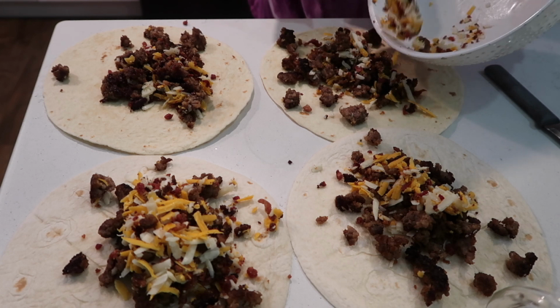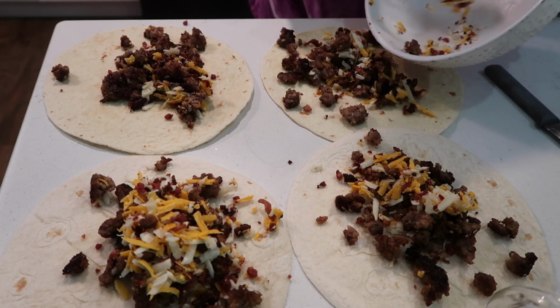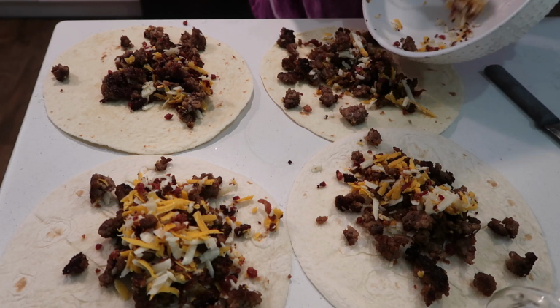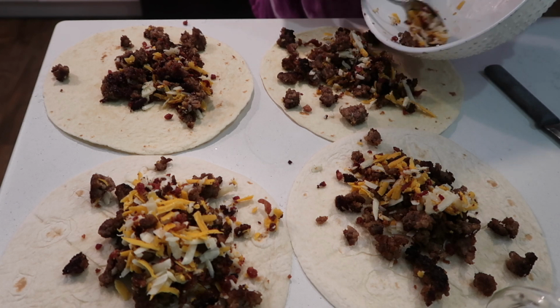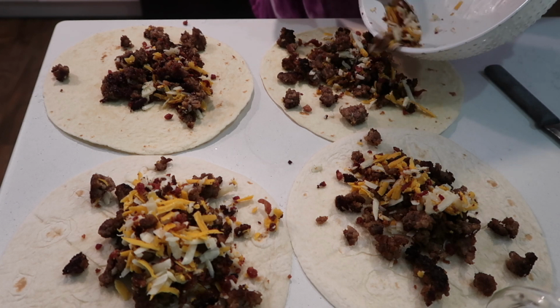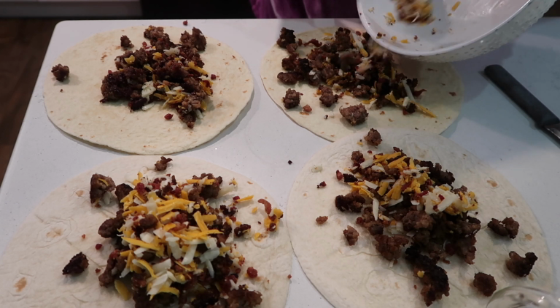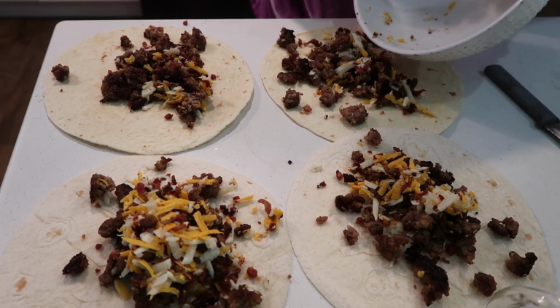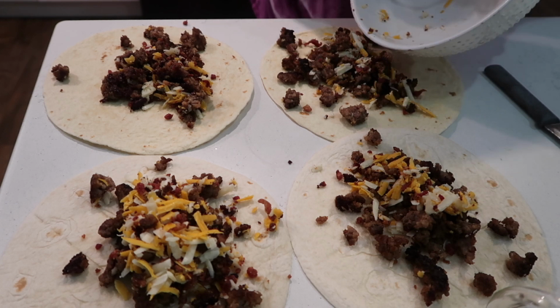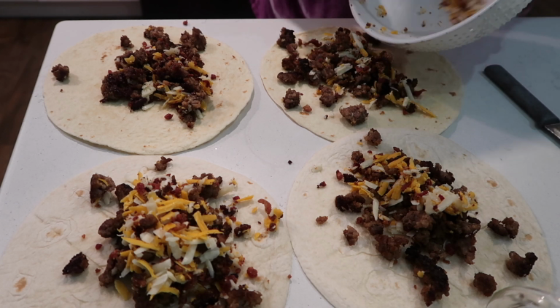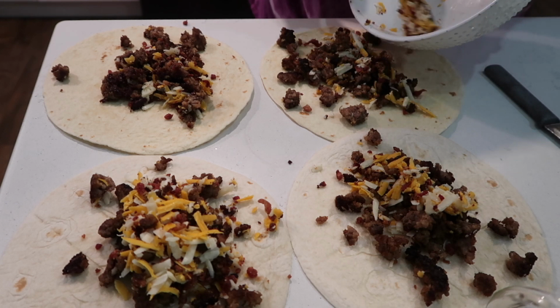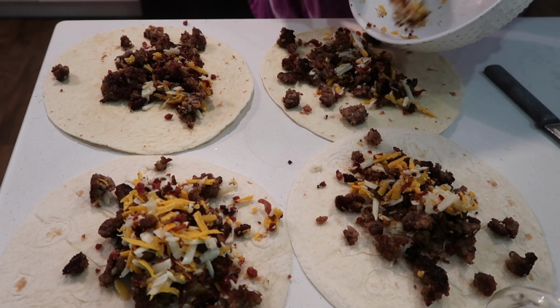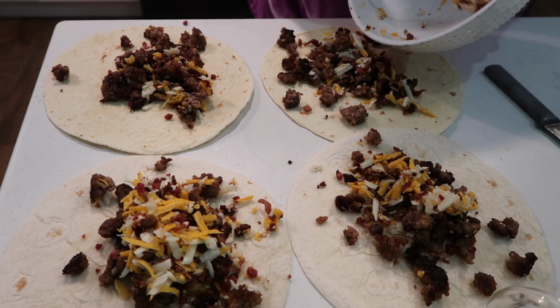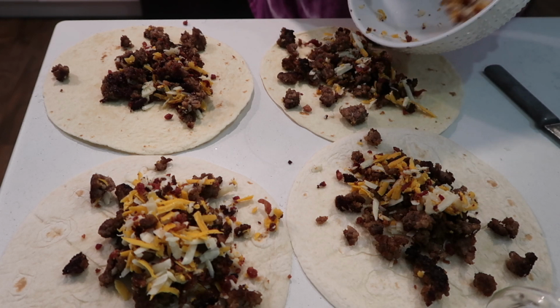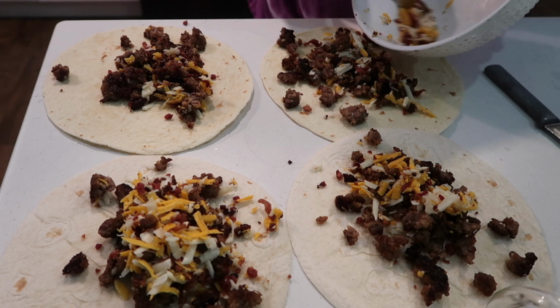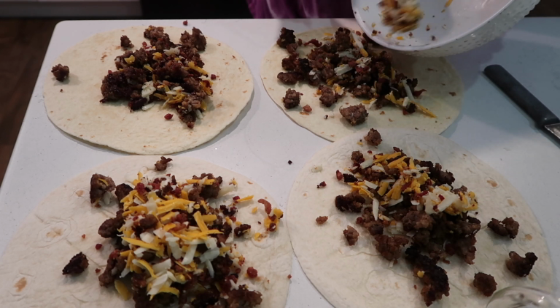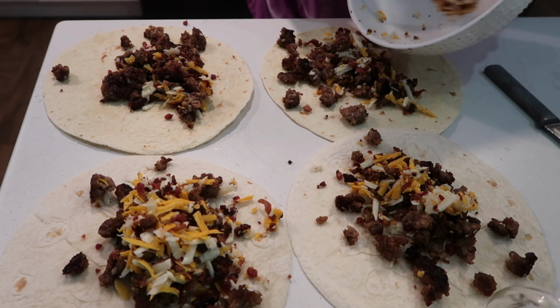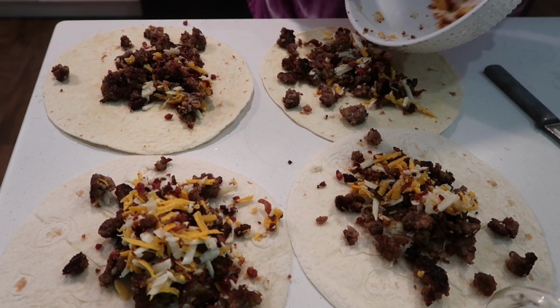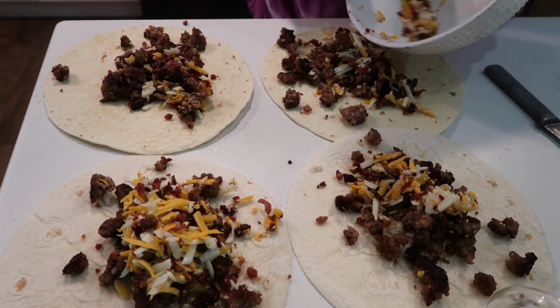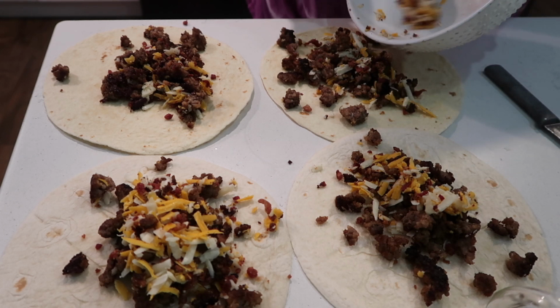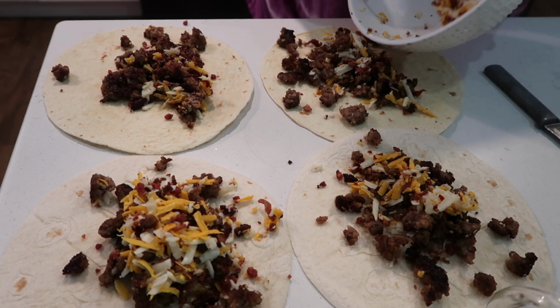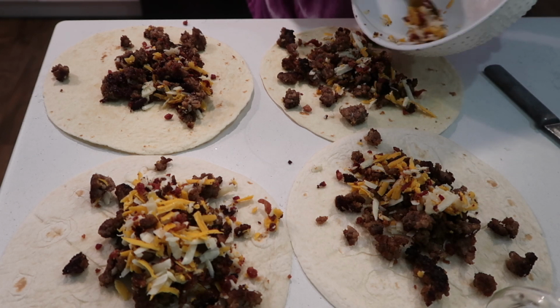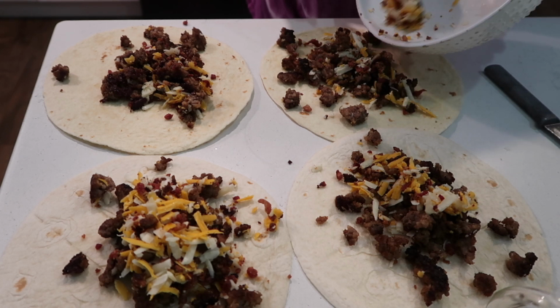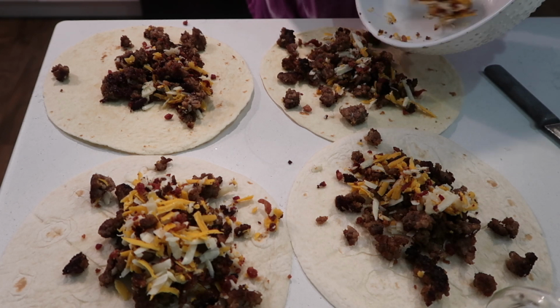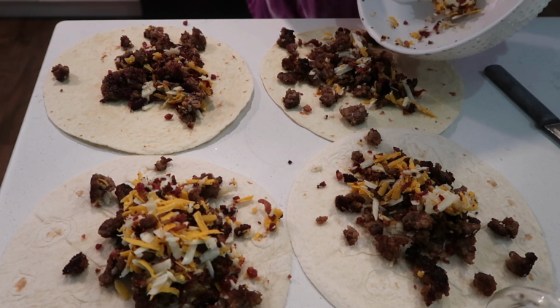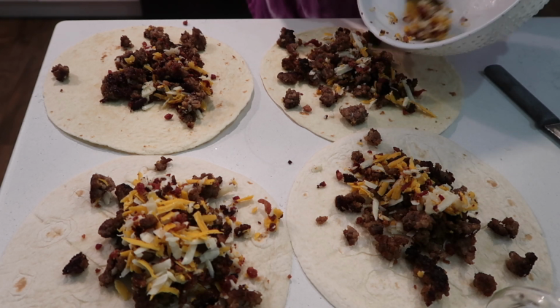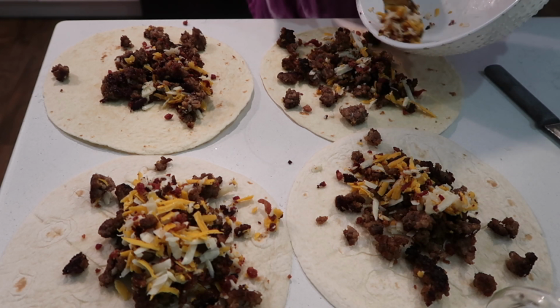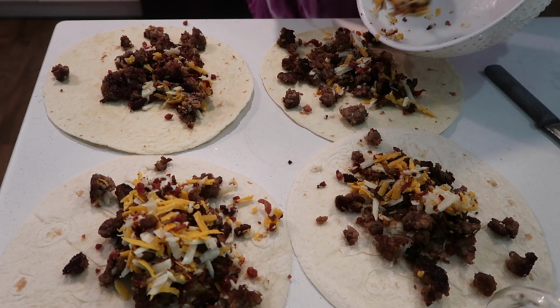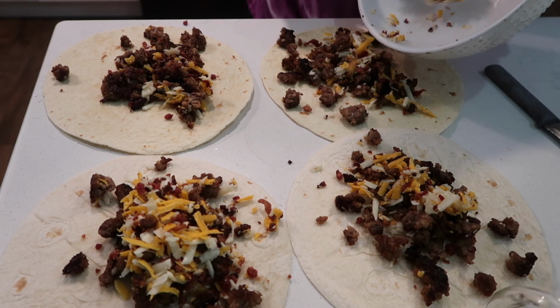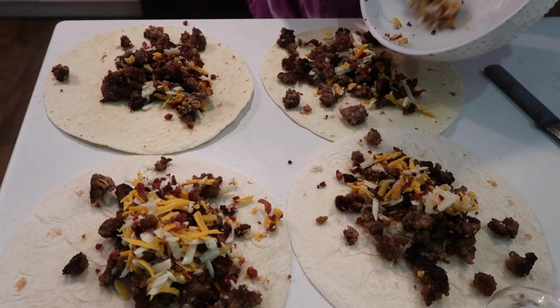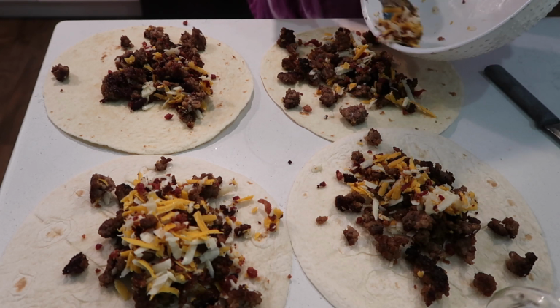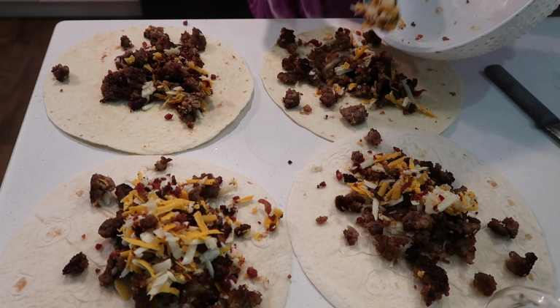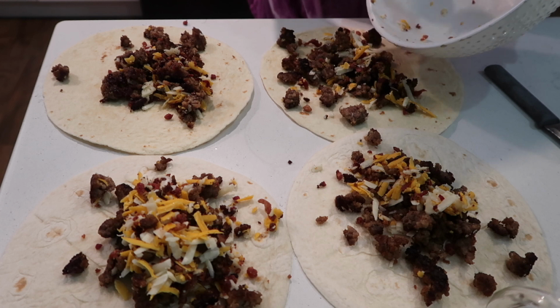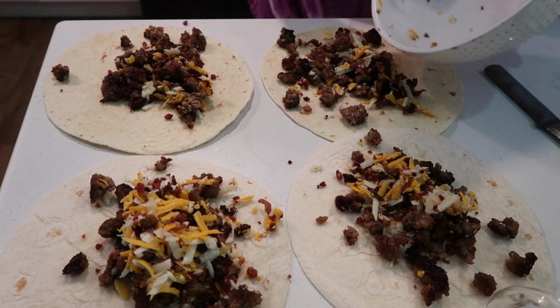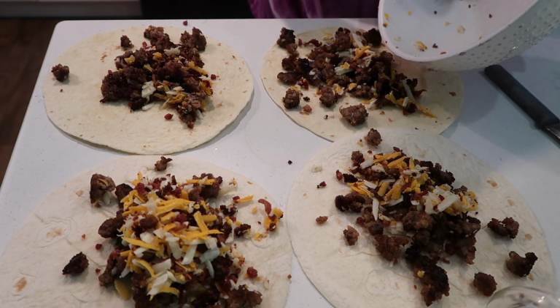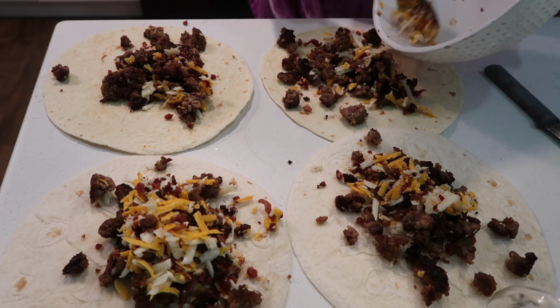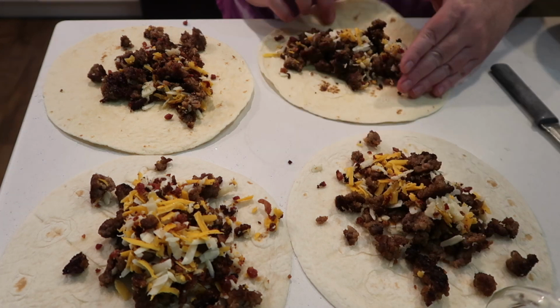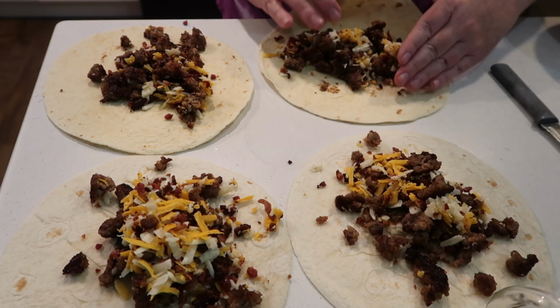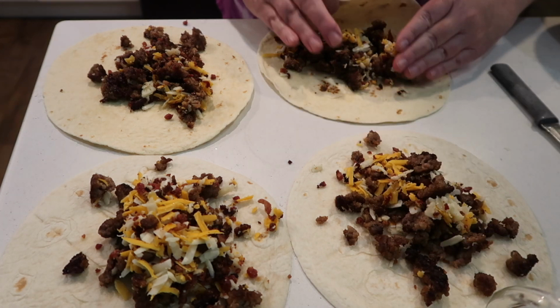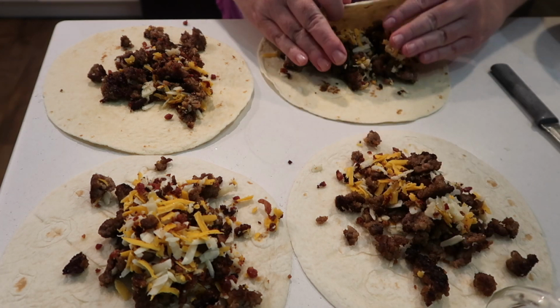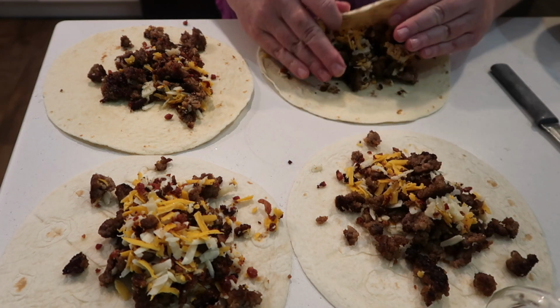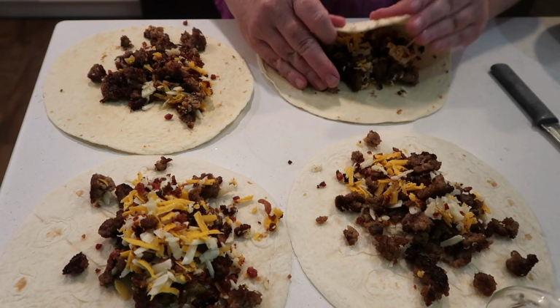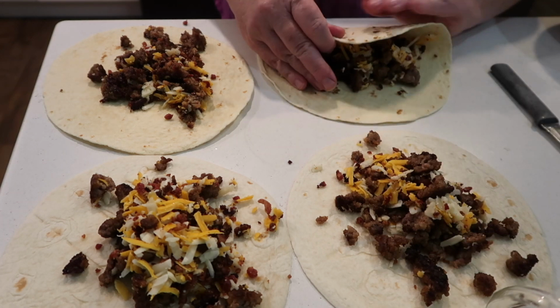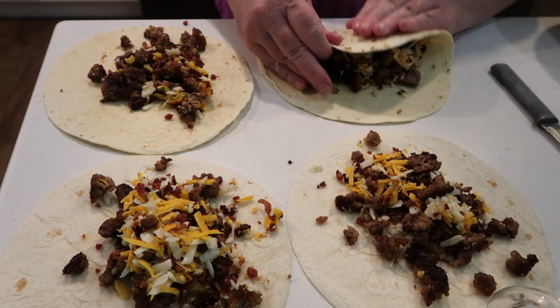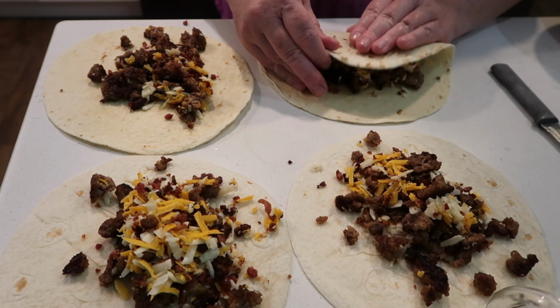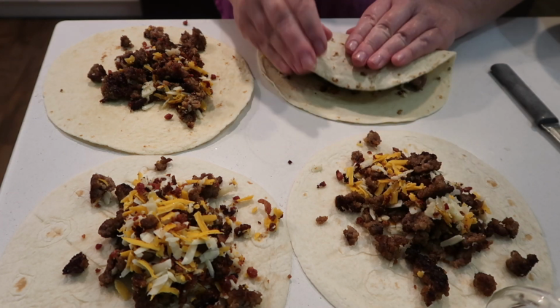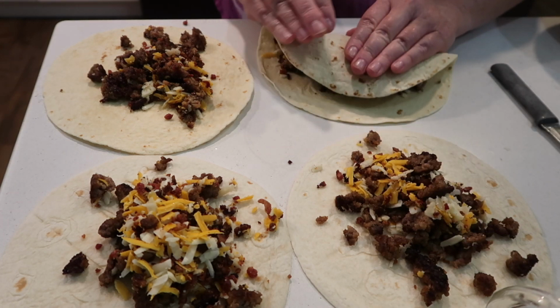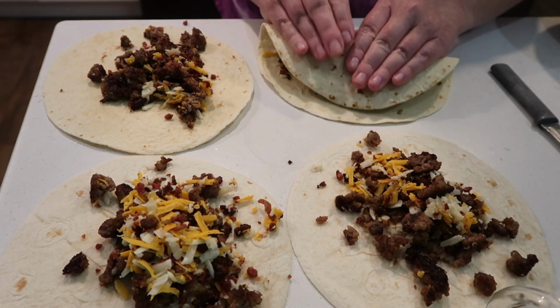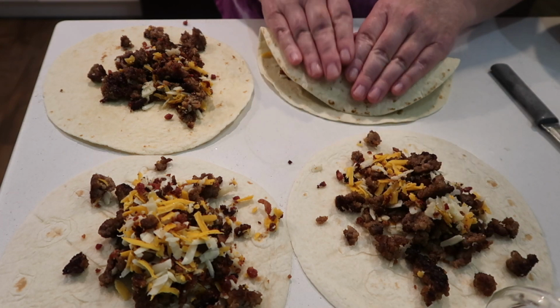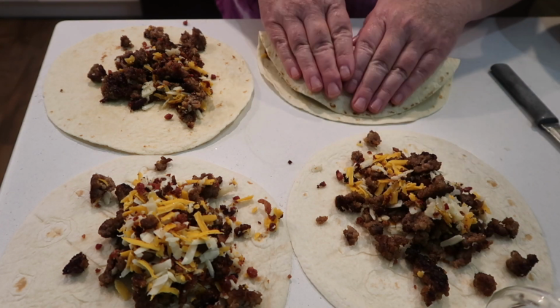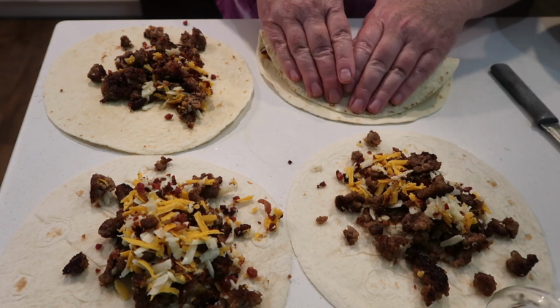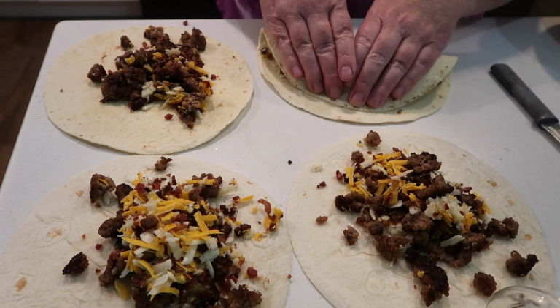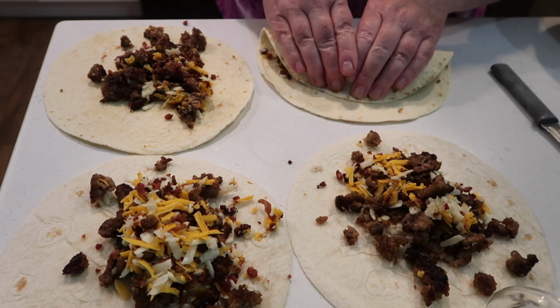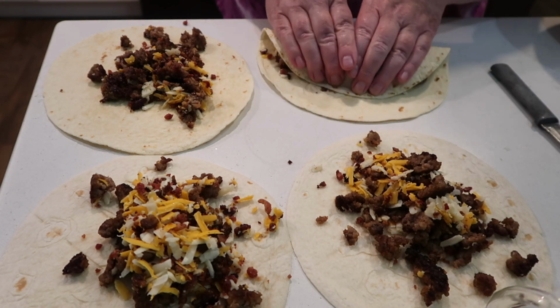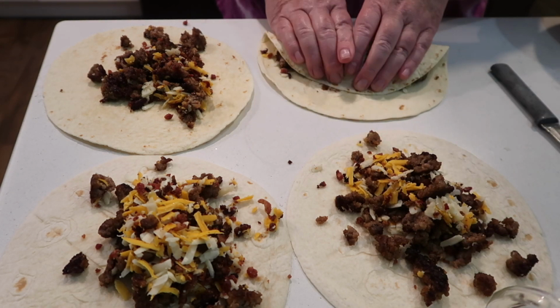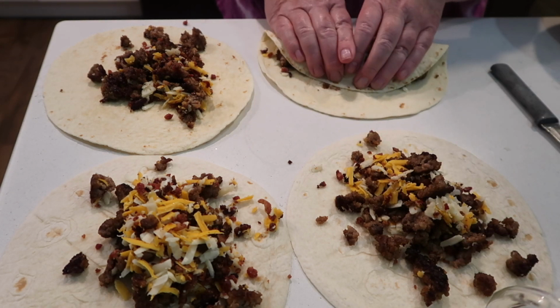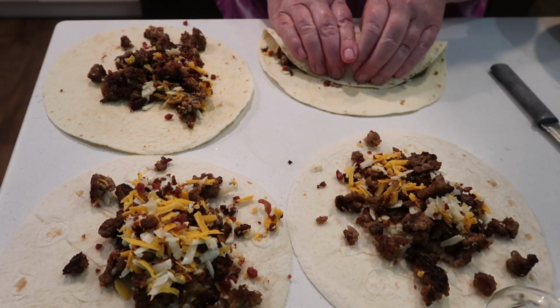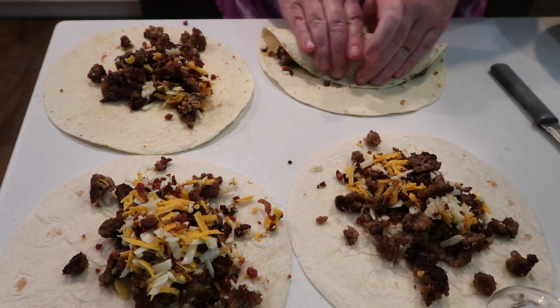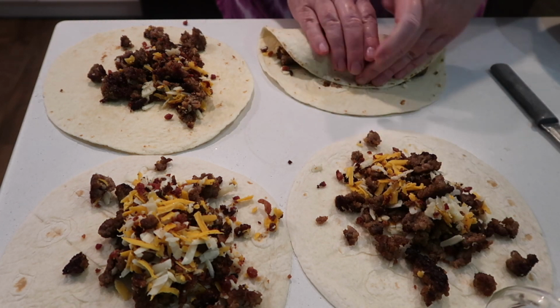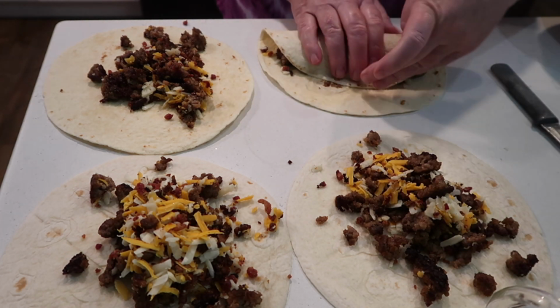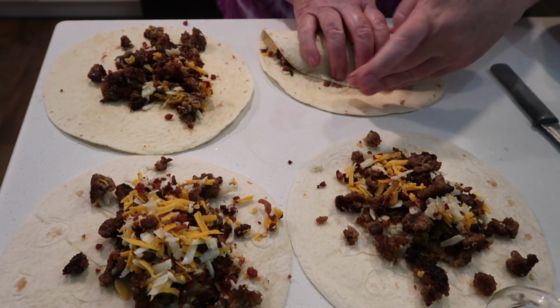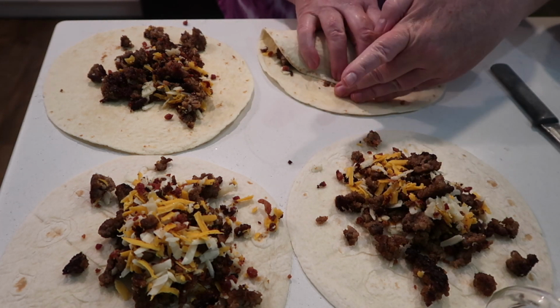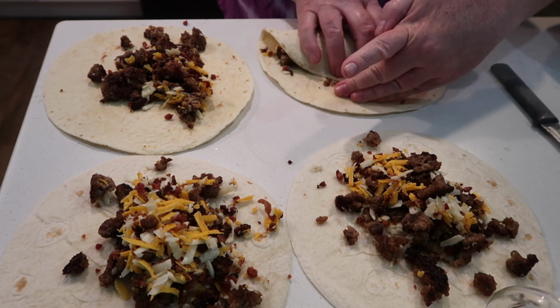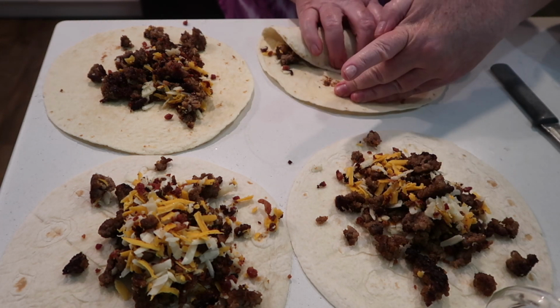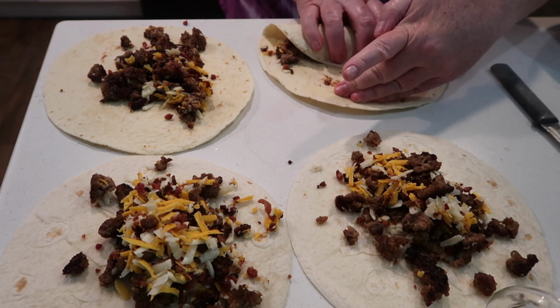Anyway, I tried to distribute this filling as evenly as I could. I'm going to get these rolled up and place them in an eight-by-eight glass baking dish that I have sprayed with cooking spray.